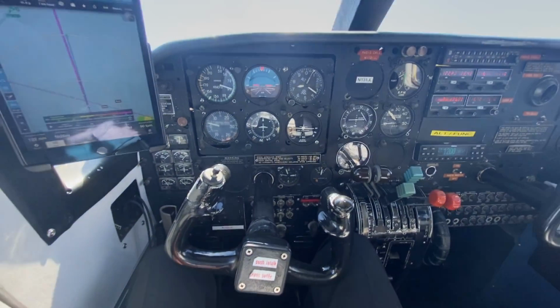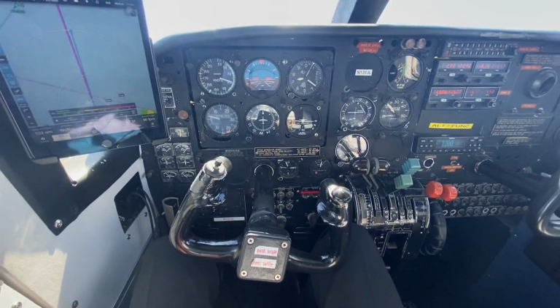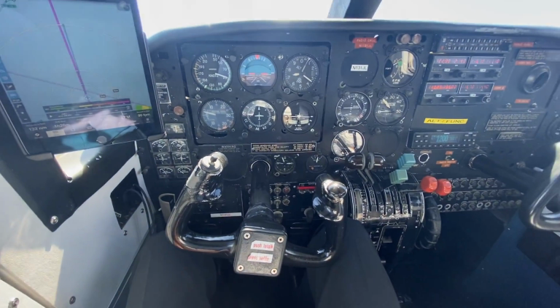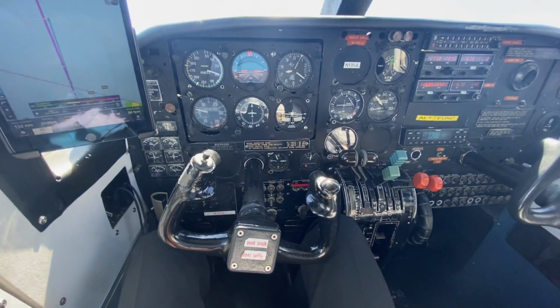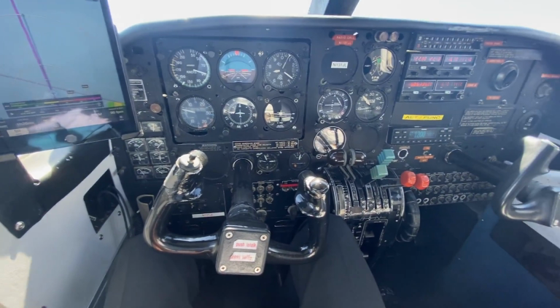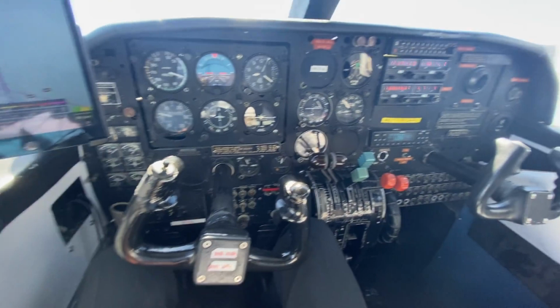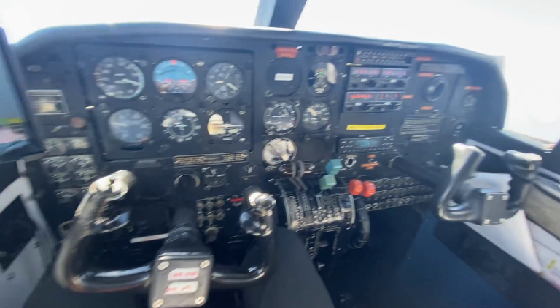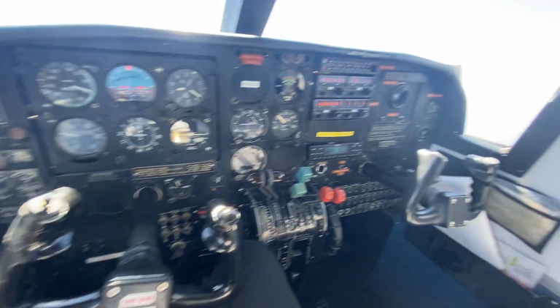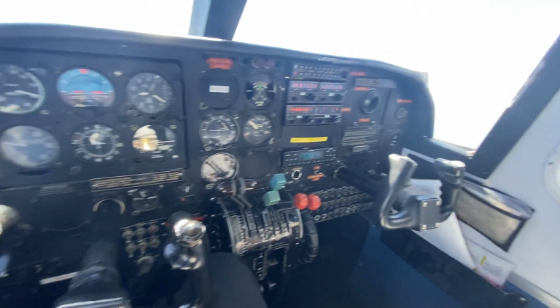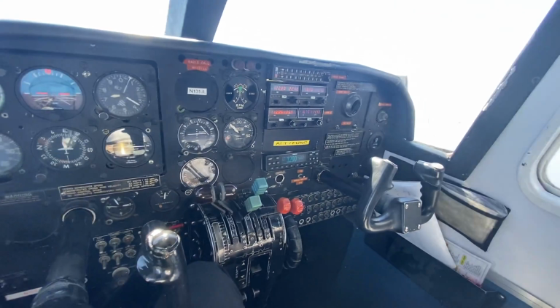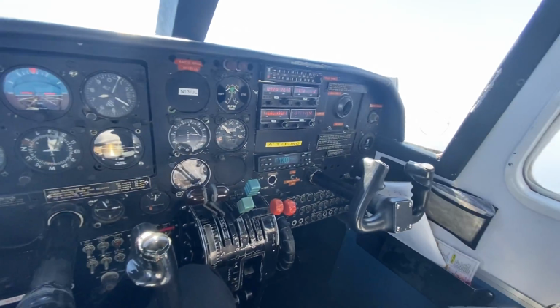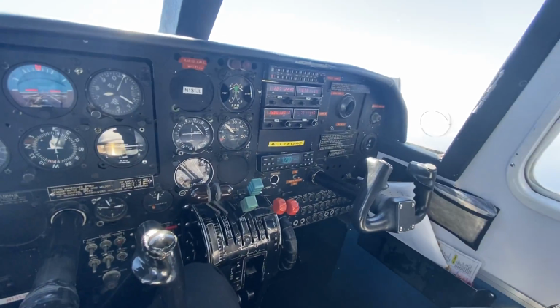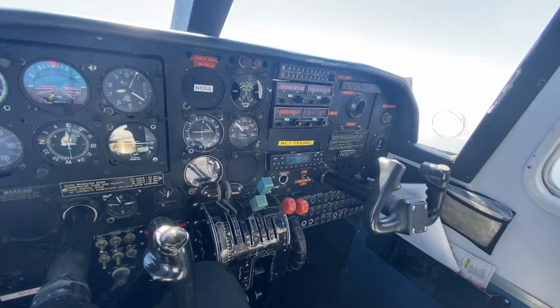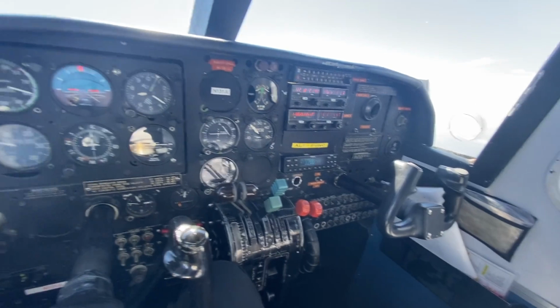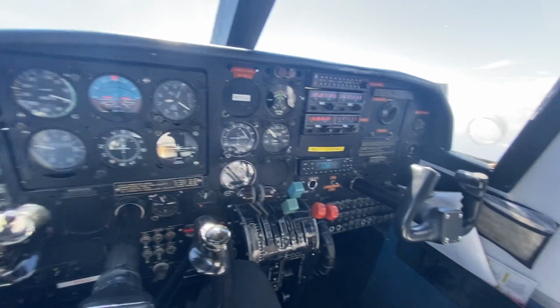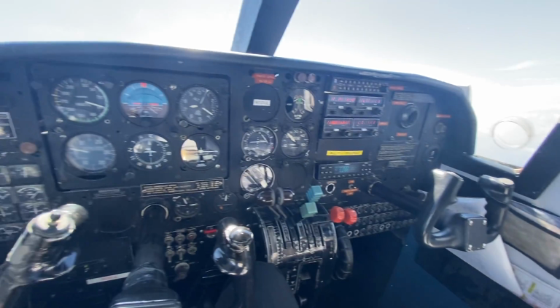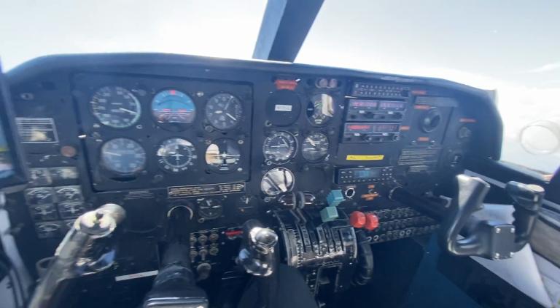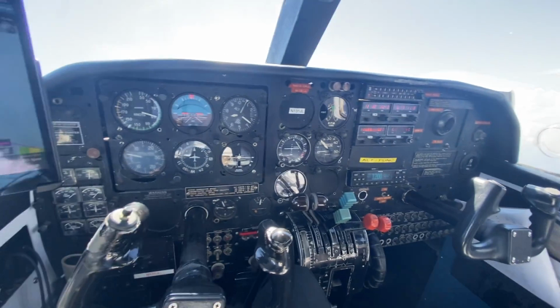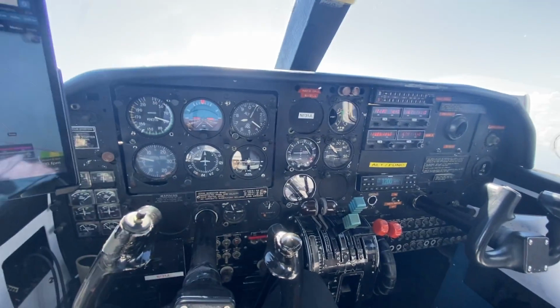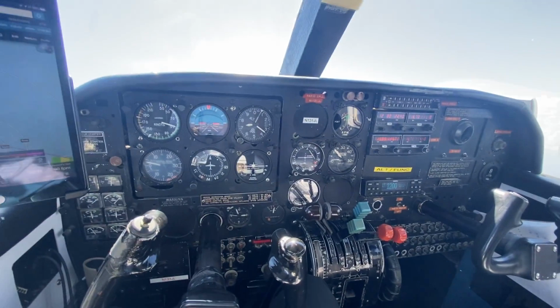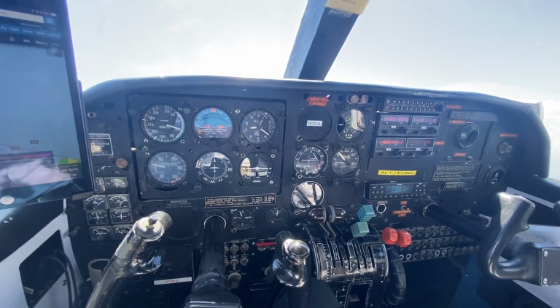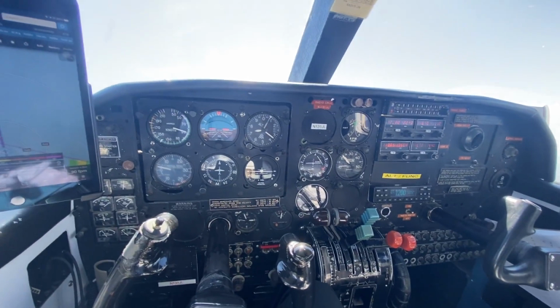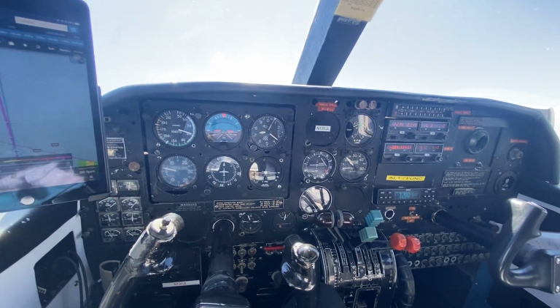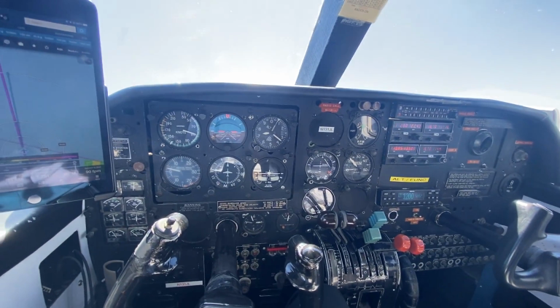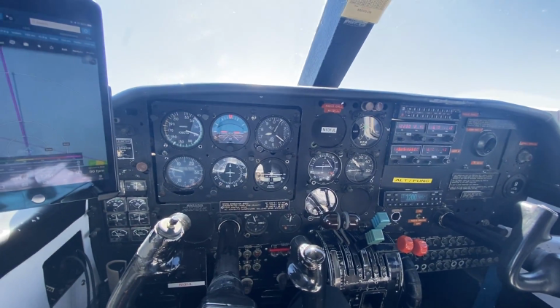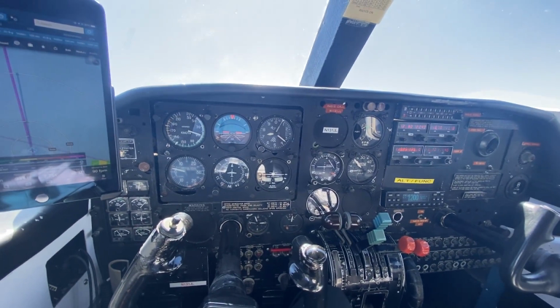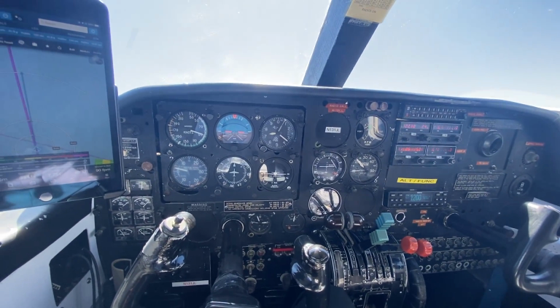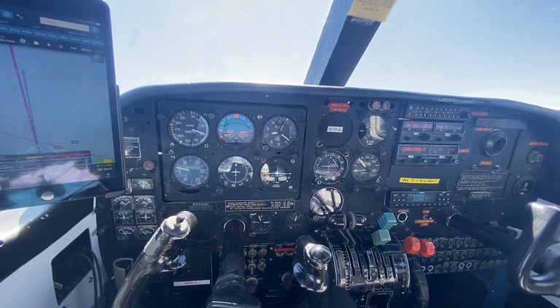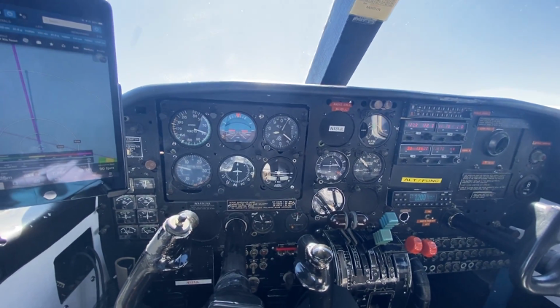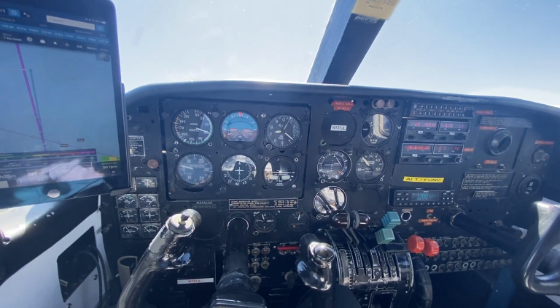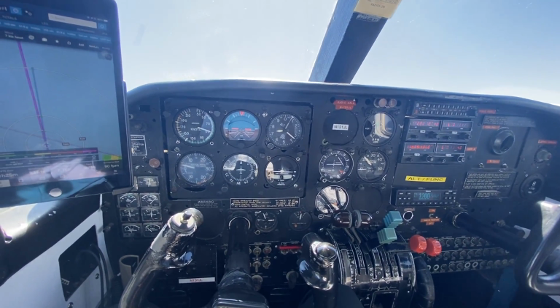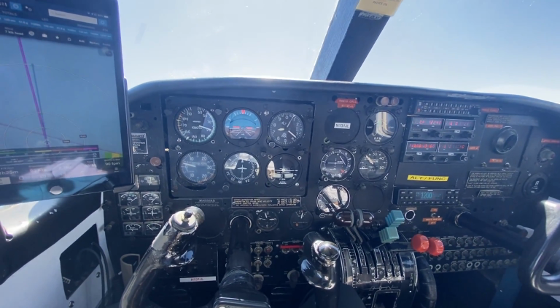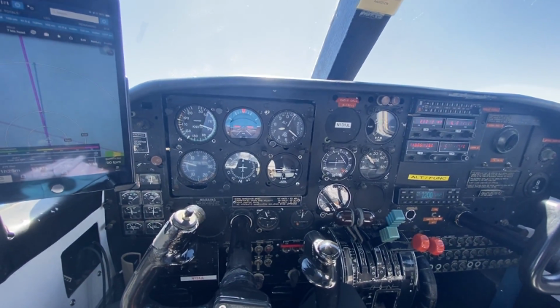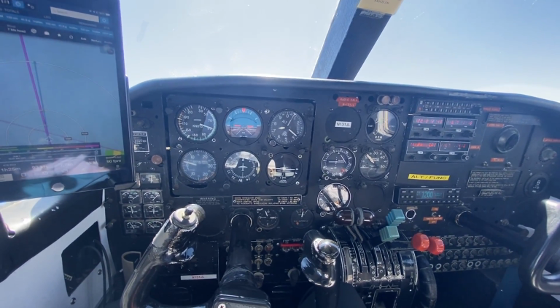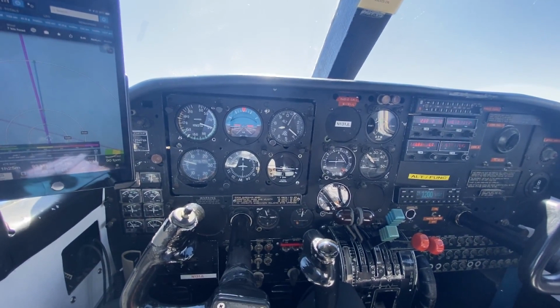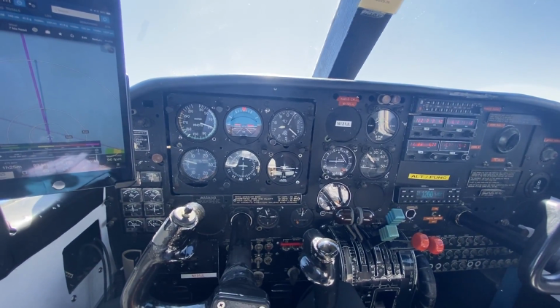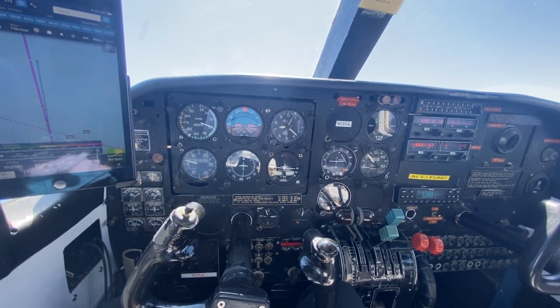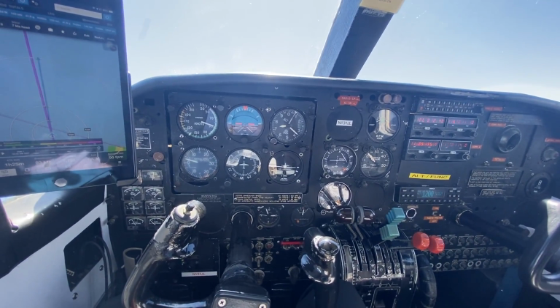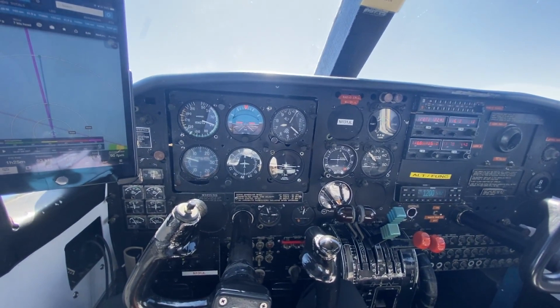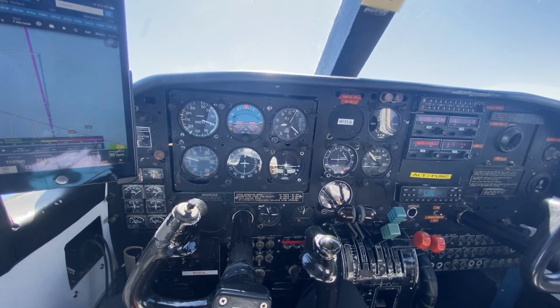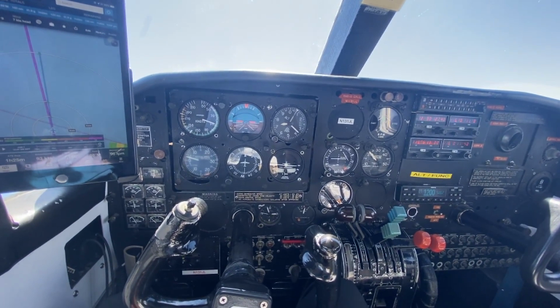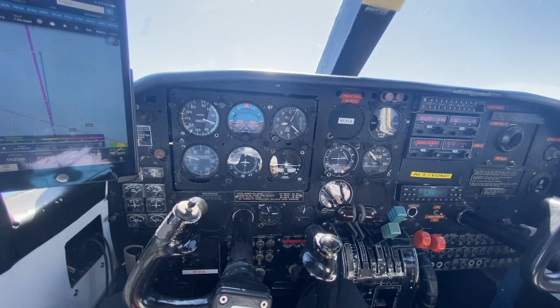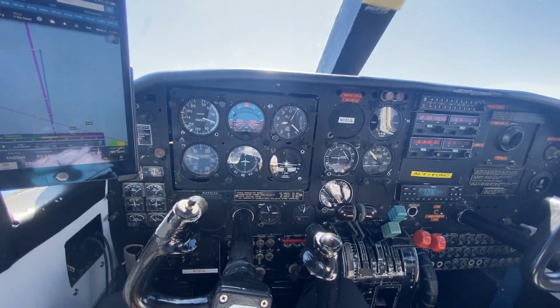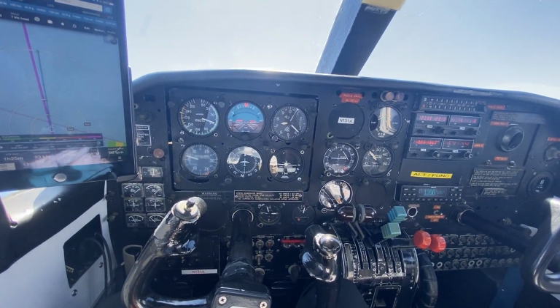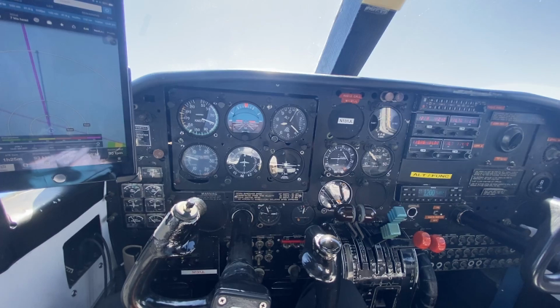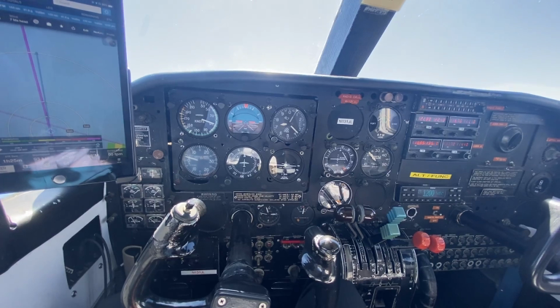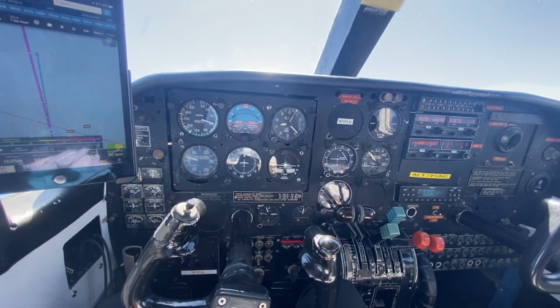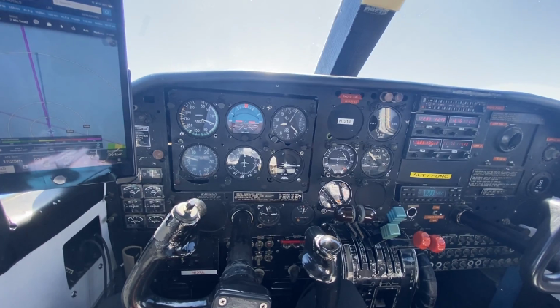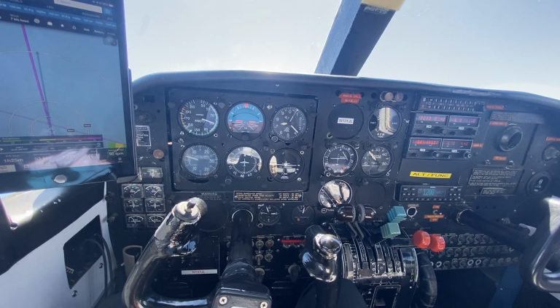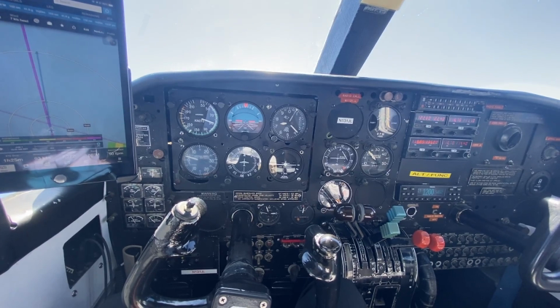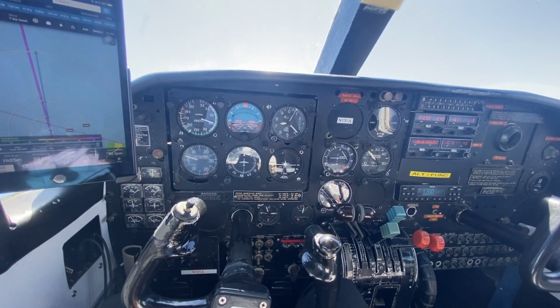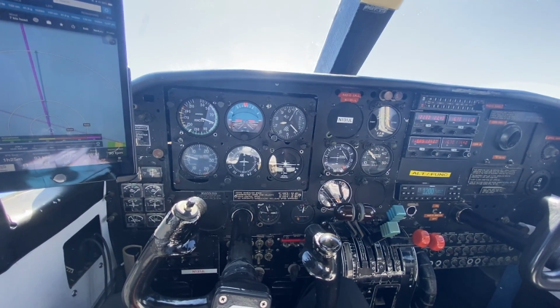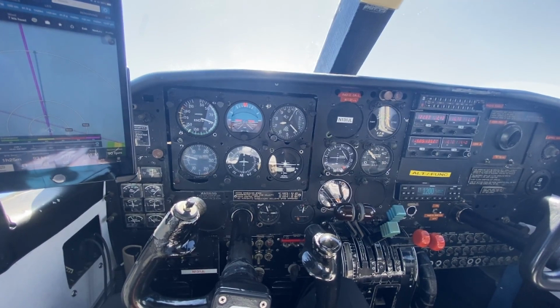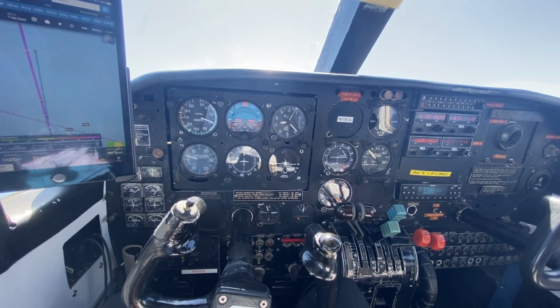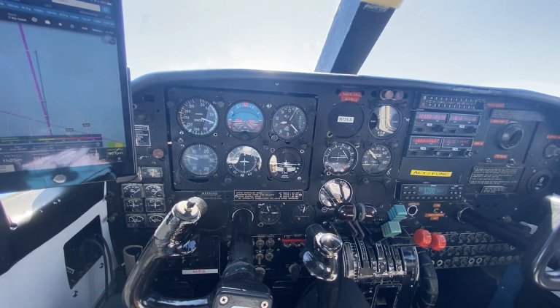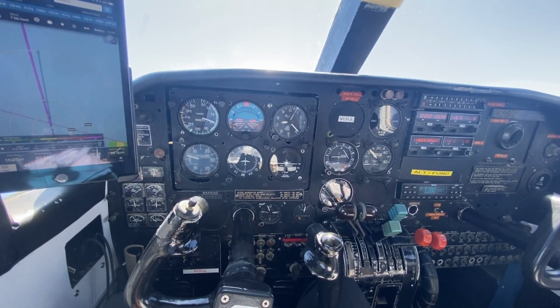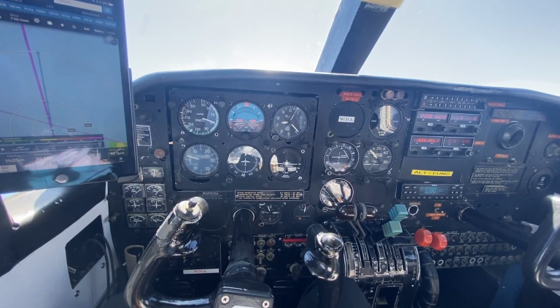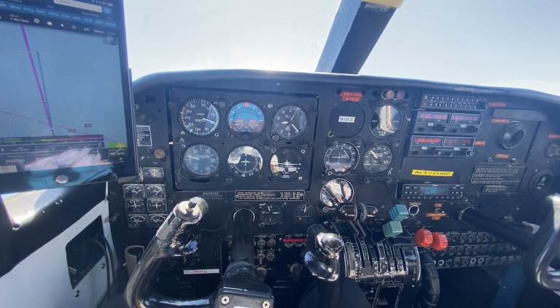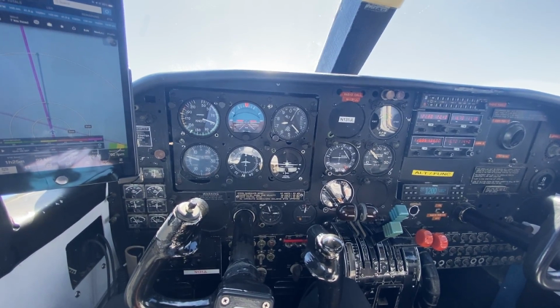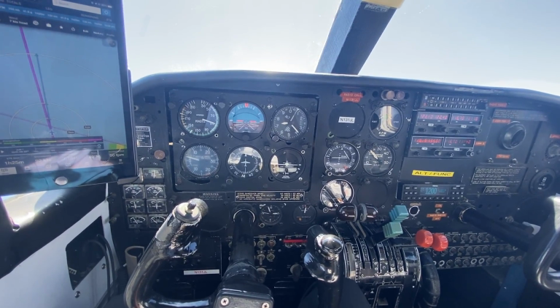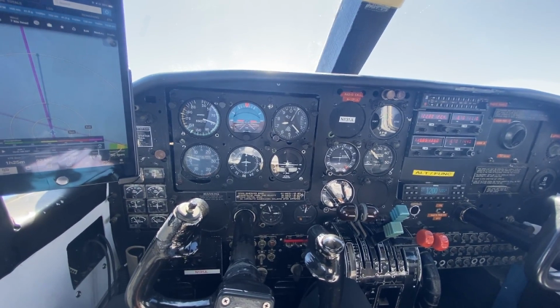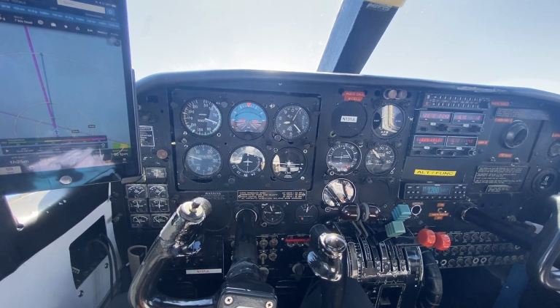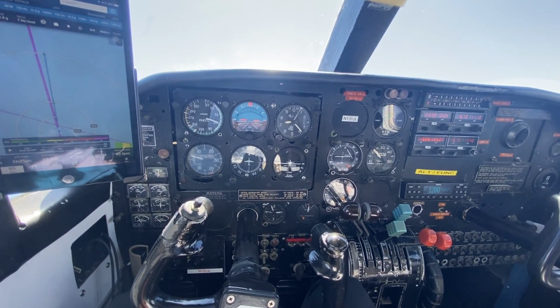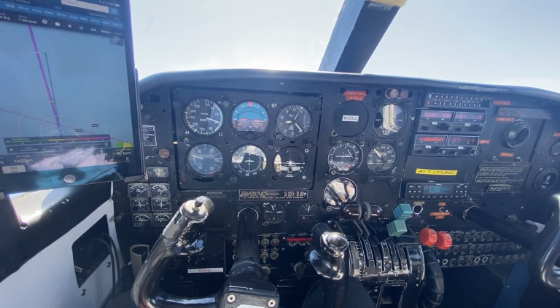Hands off the controls. Climbing at 300 feet per minute, 88 knots.